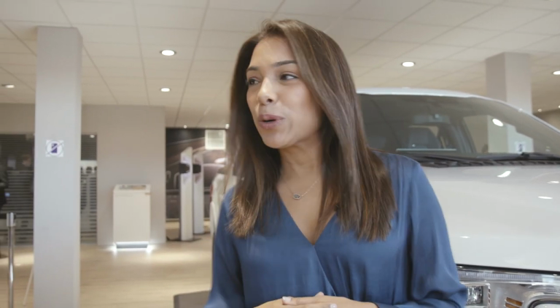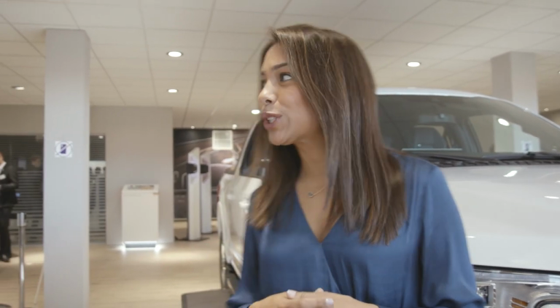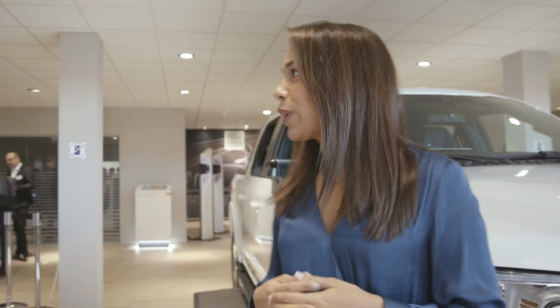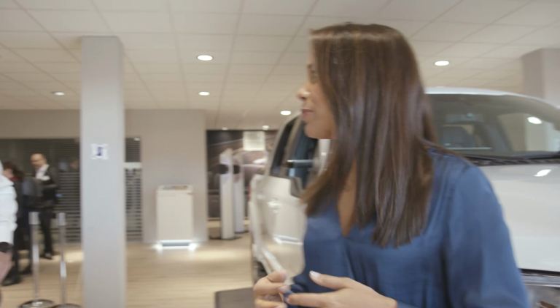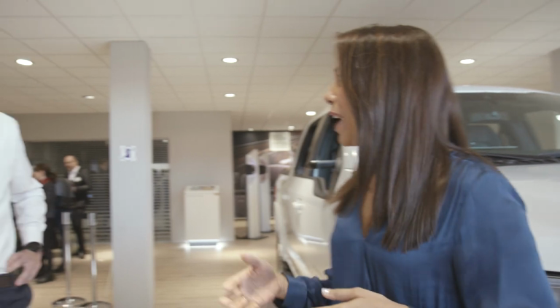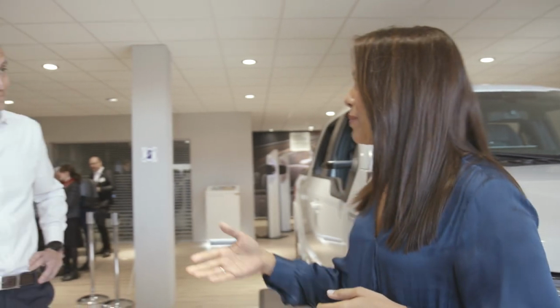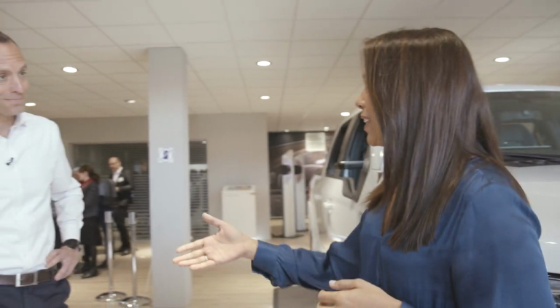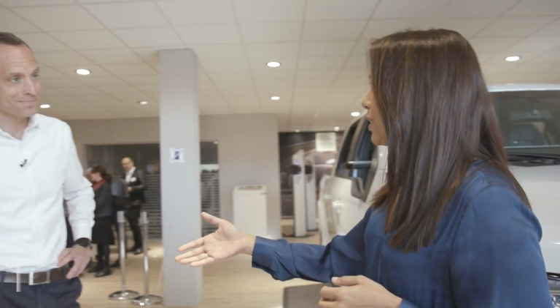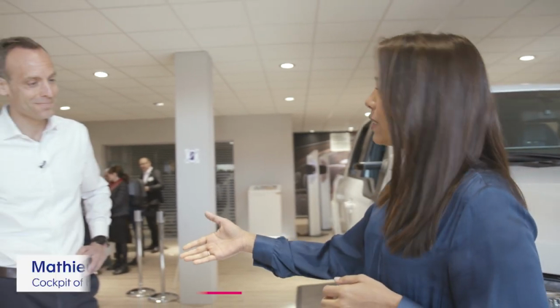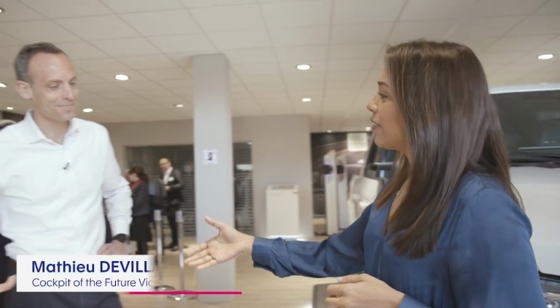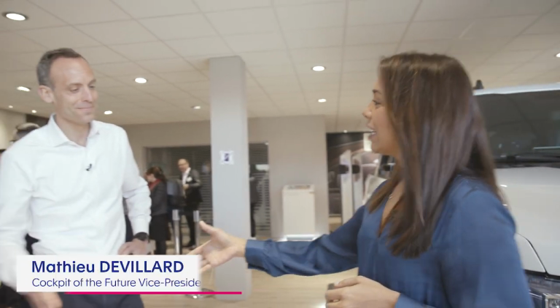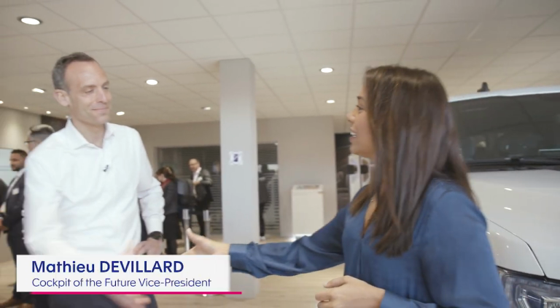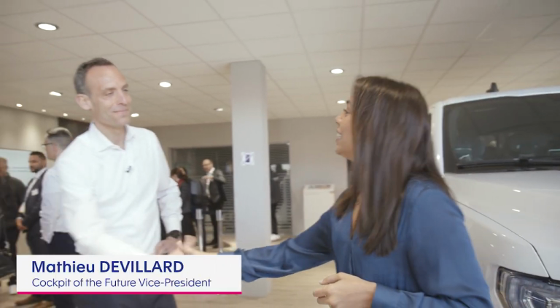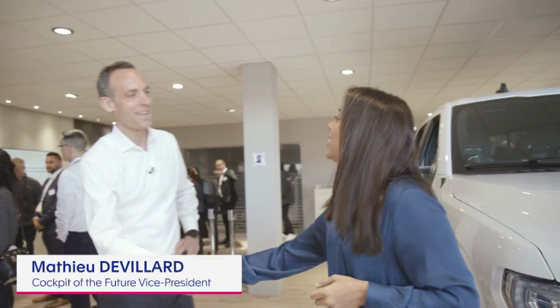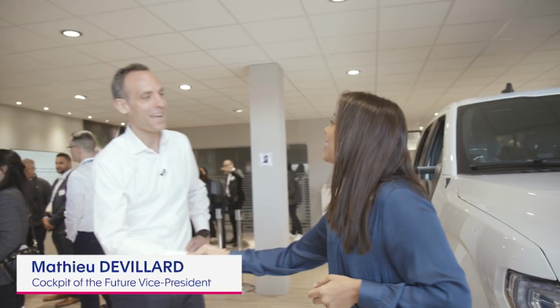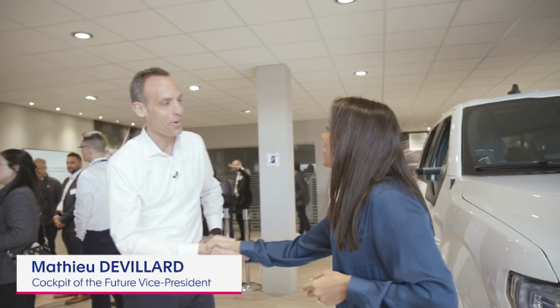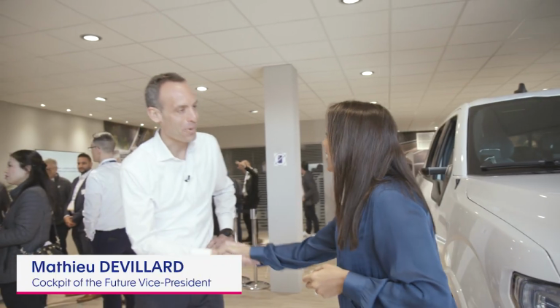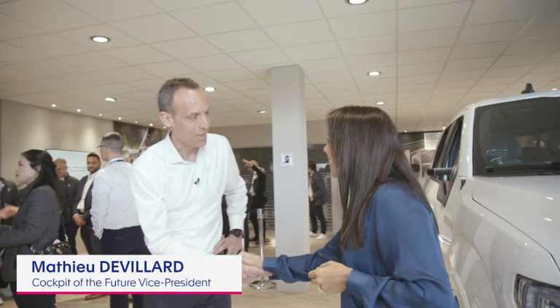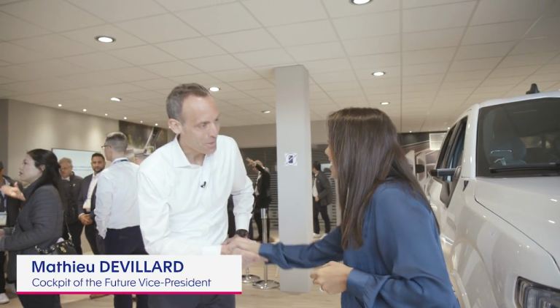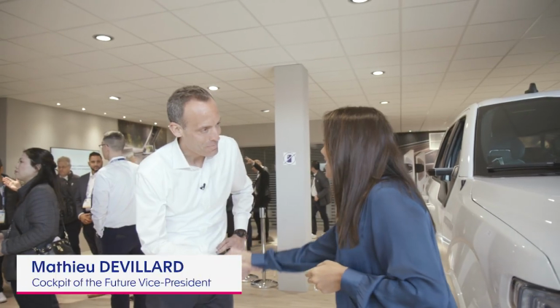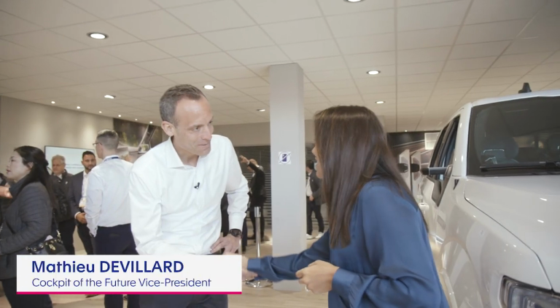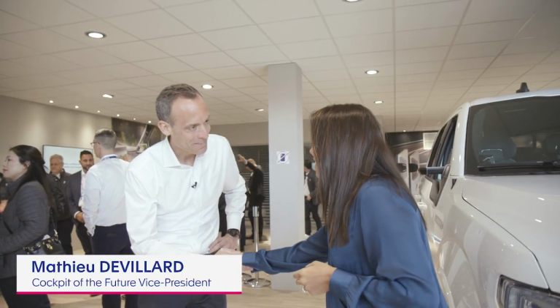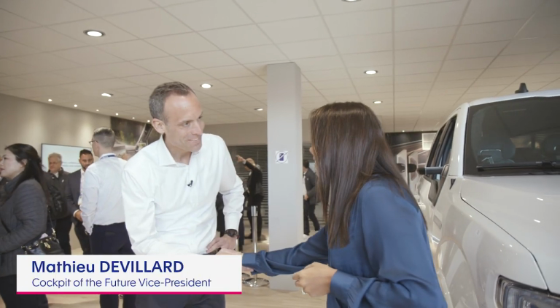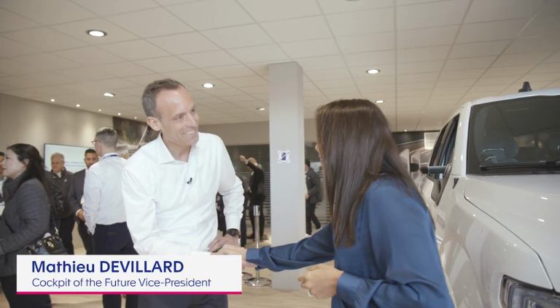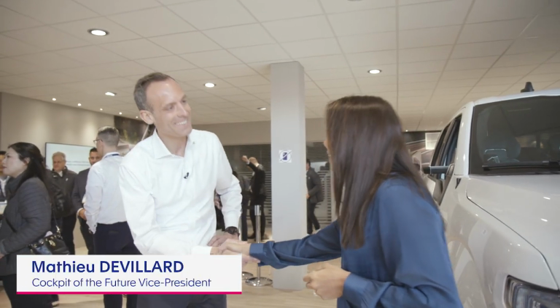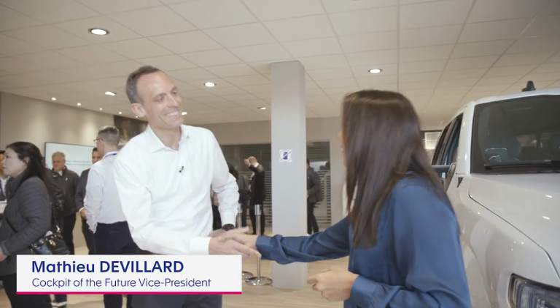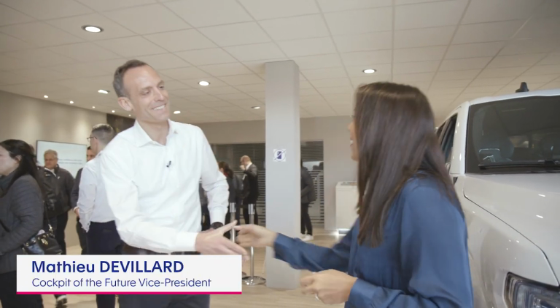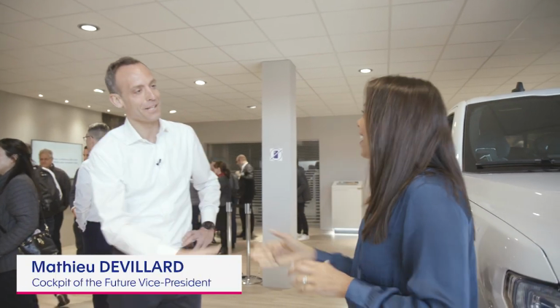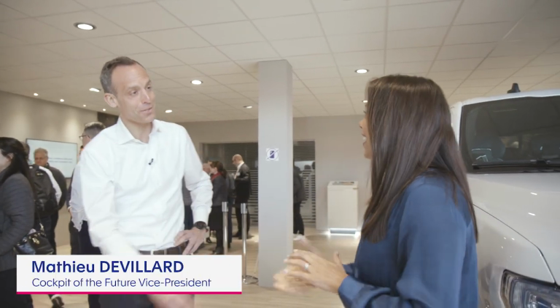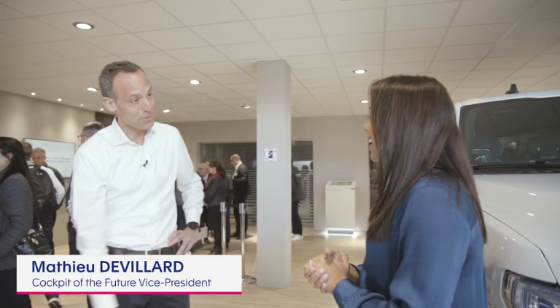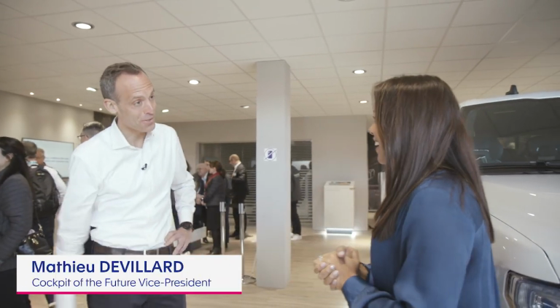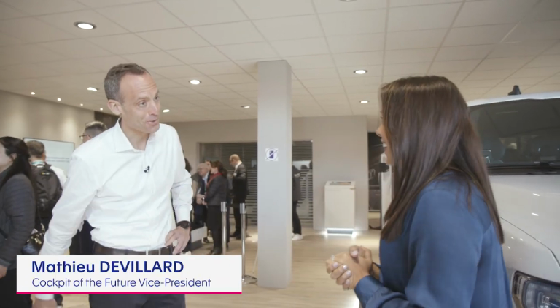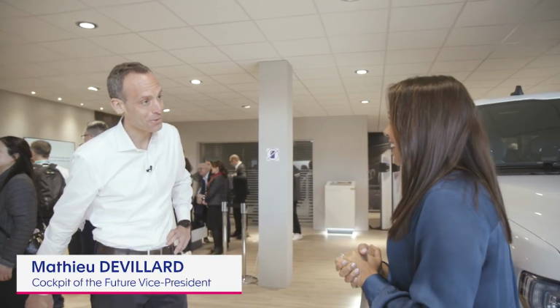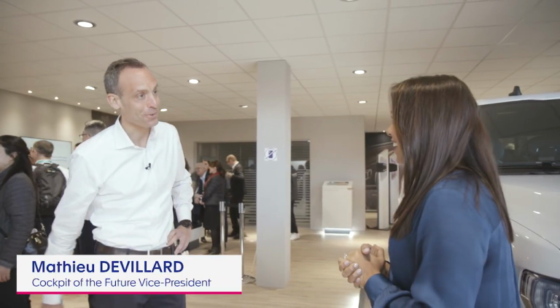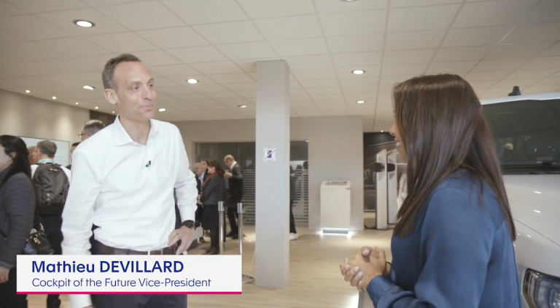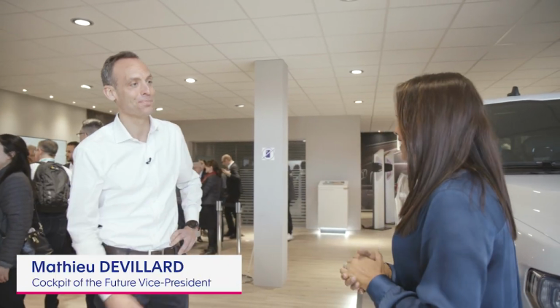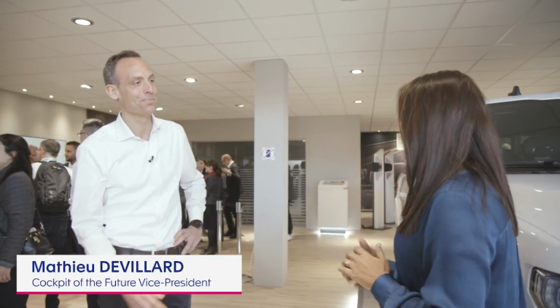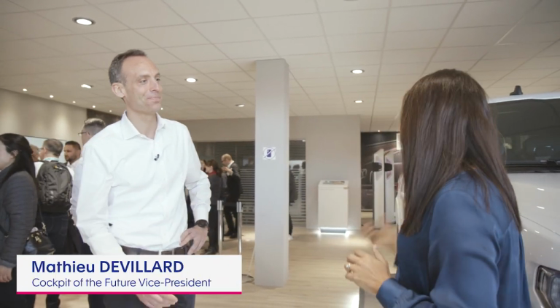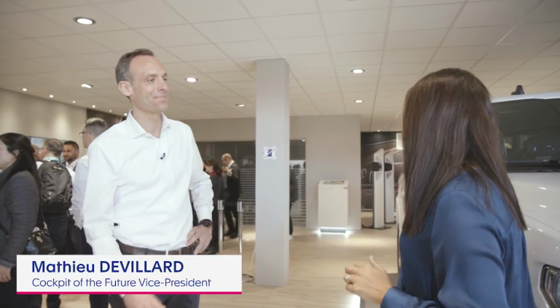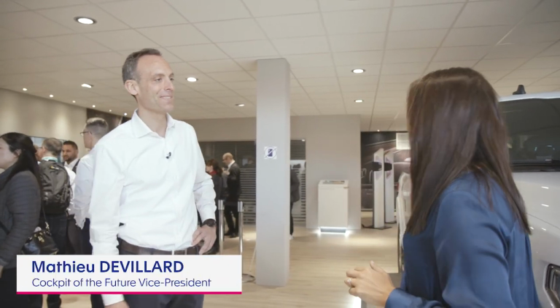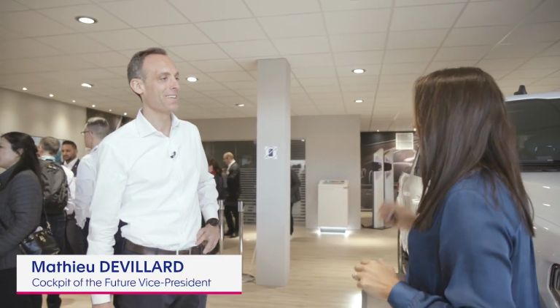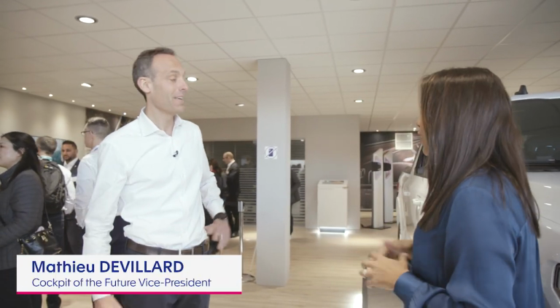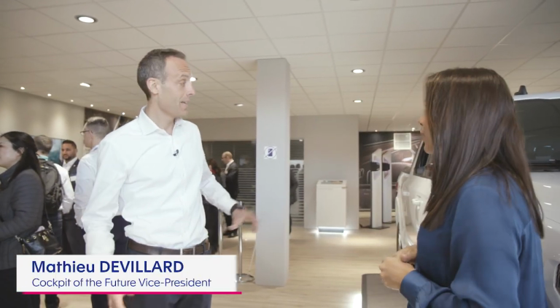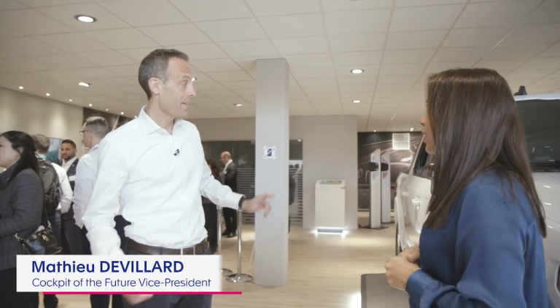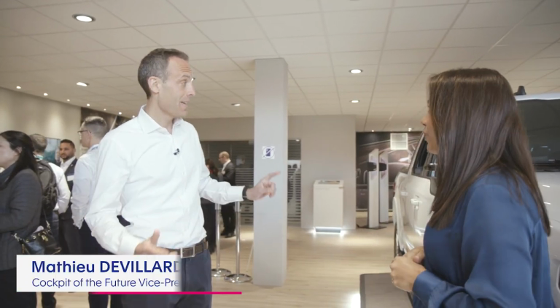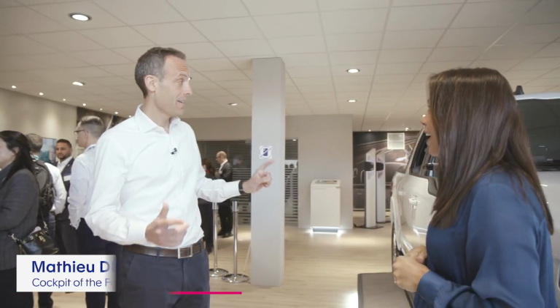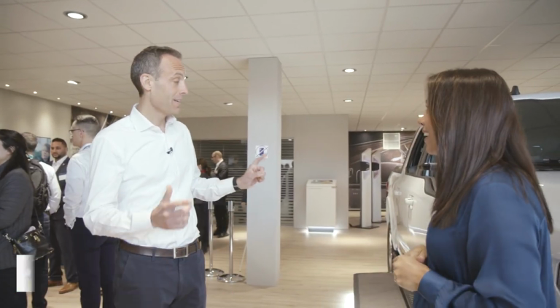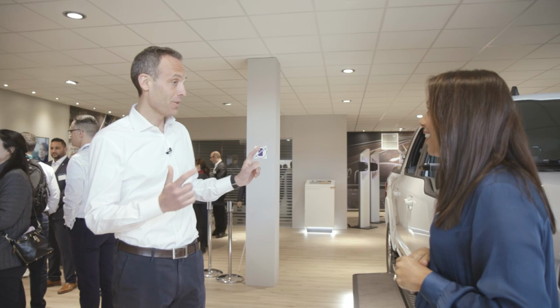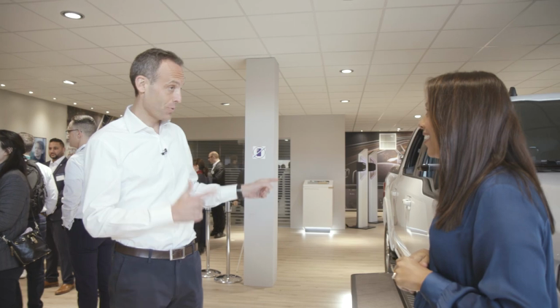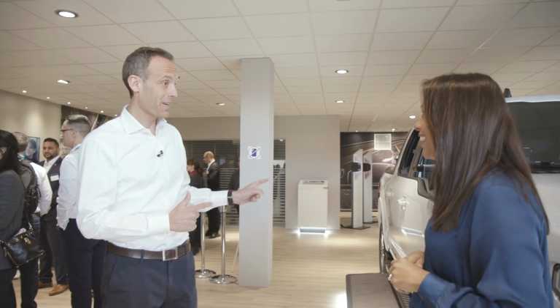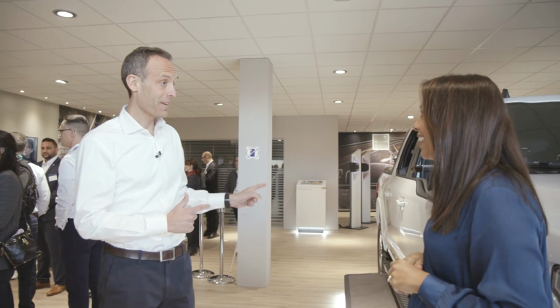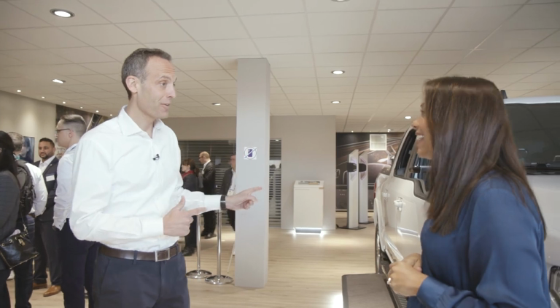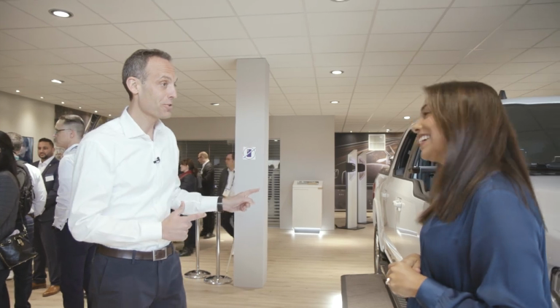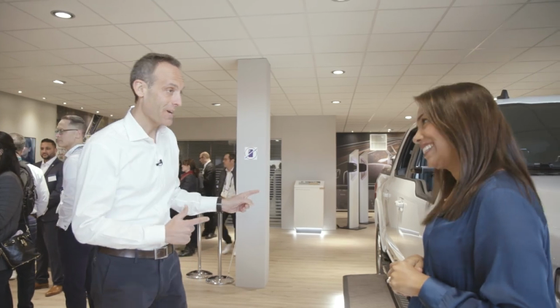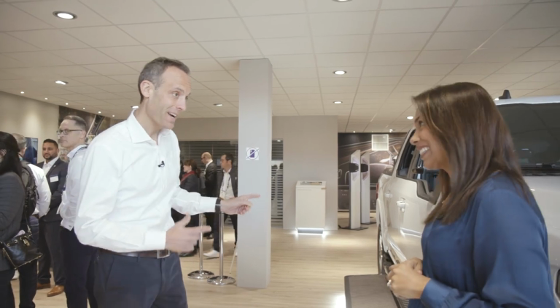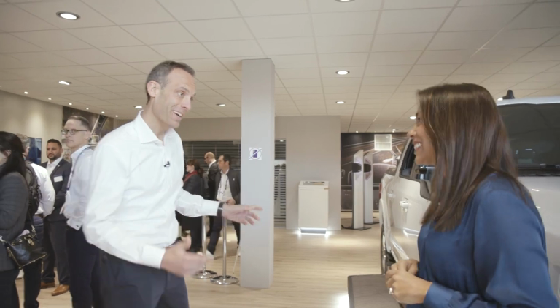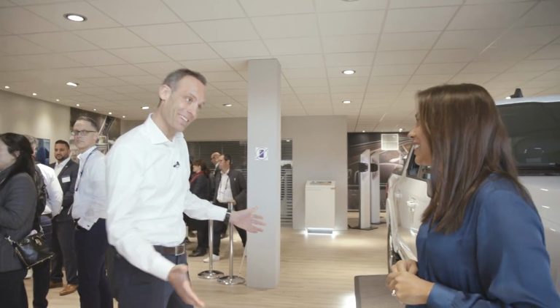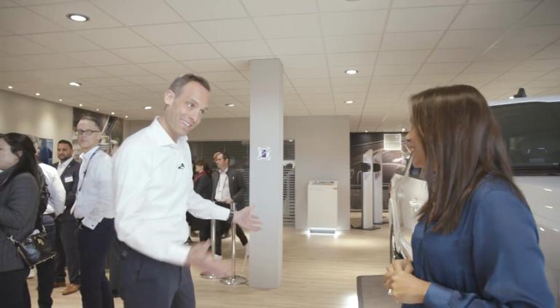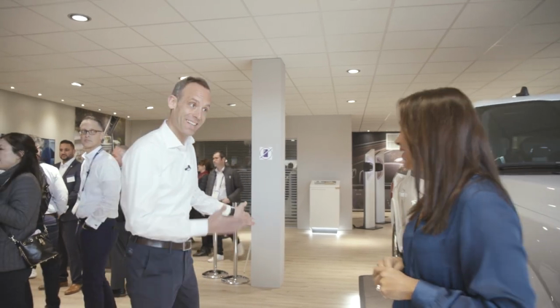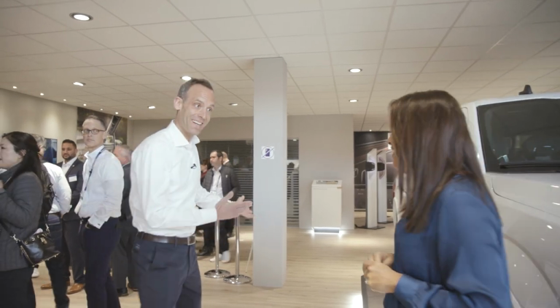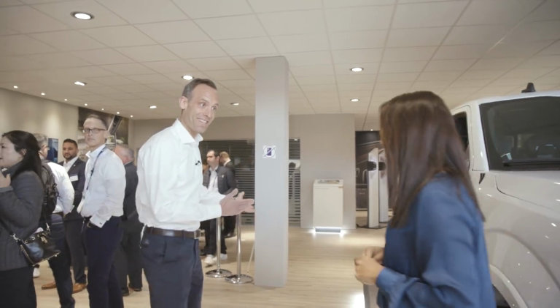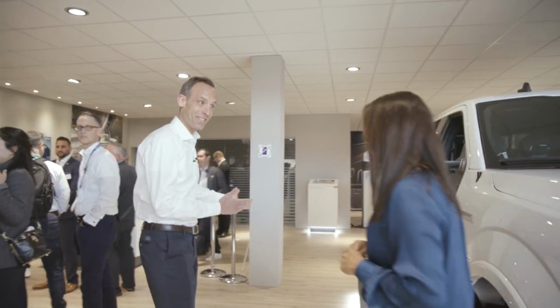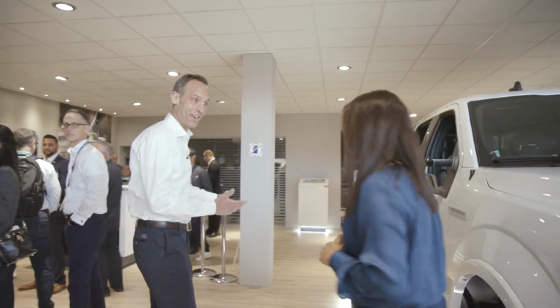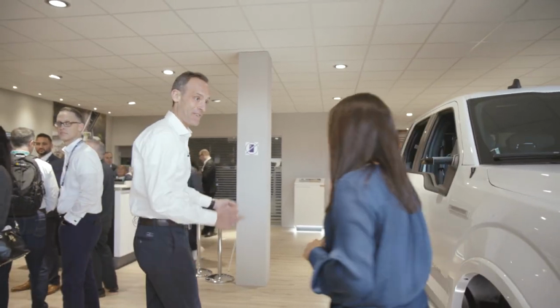We're joined by Mathieu de Villers. Nice to see you. Looks like a great ride — do you want to give it a try? Let's do it. Let's go.